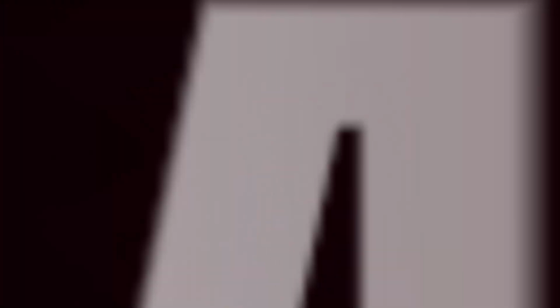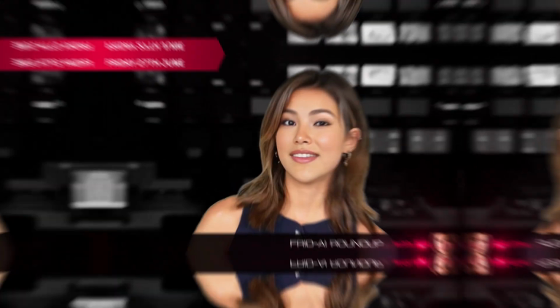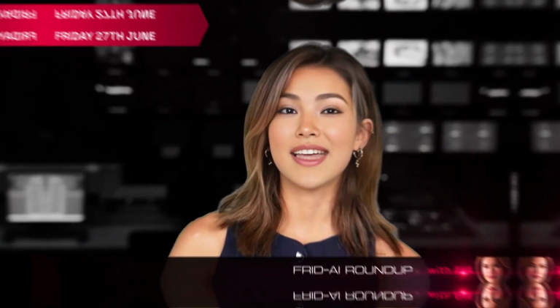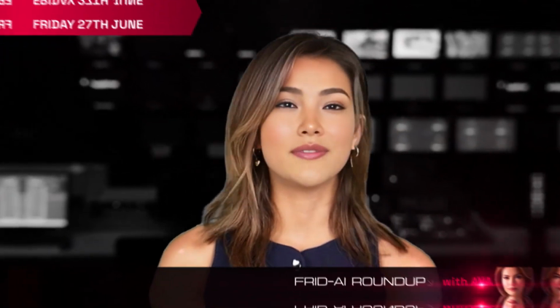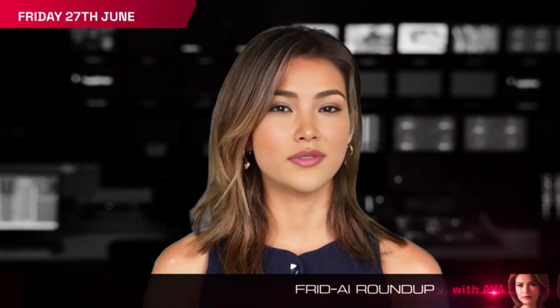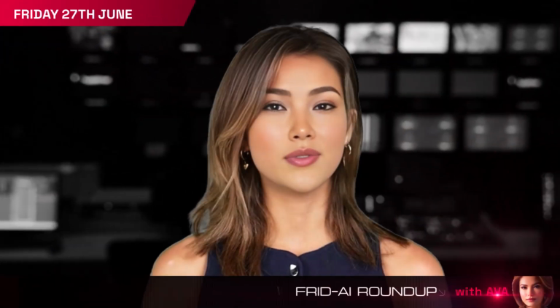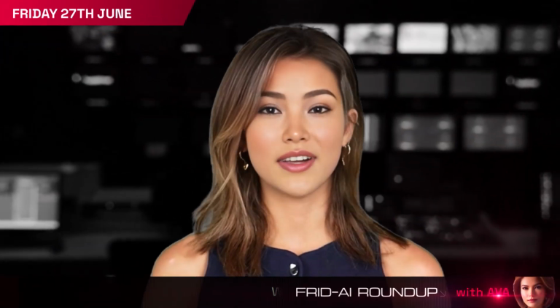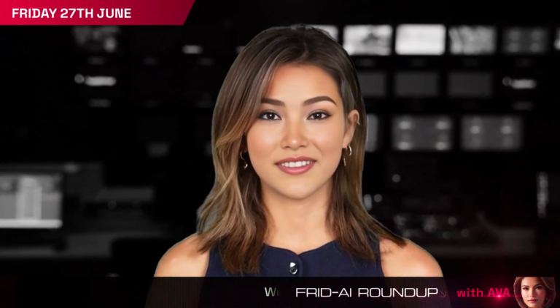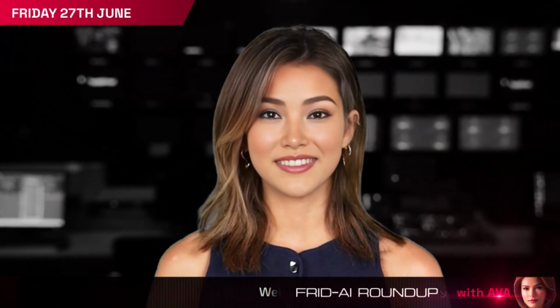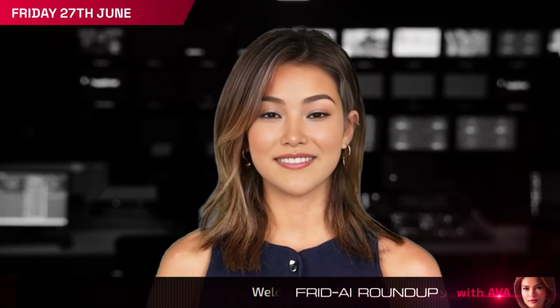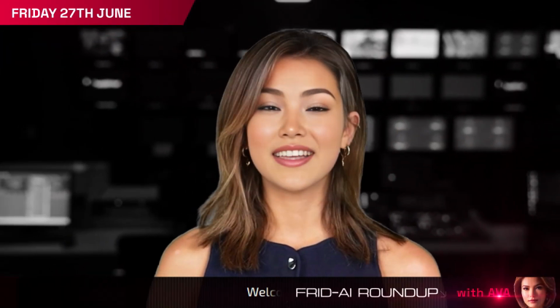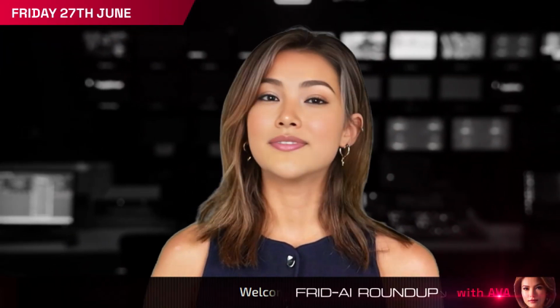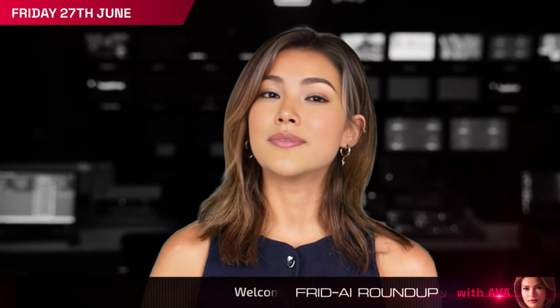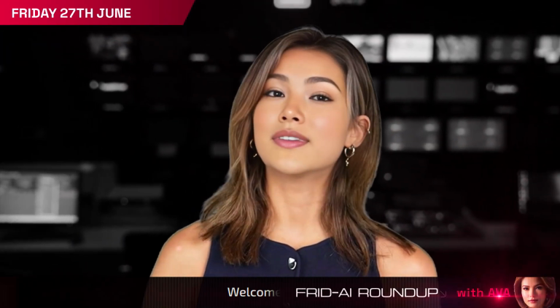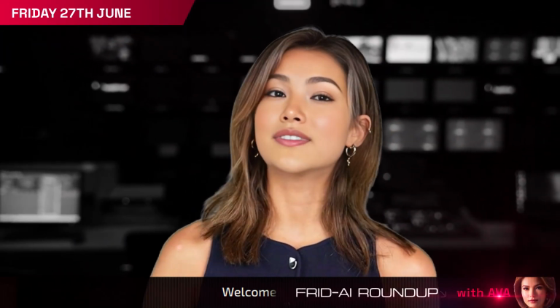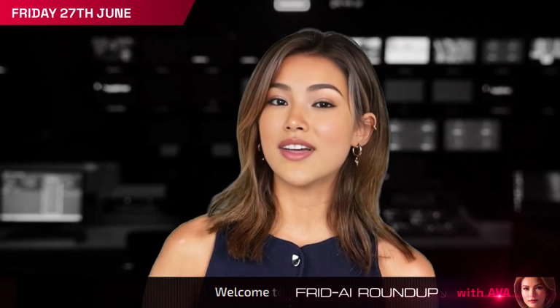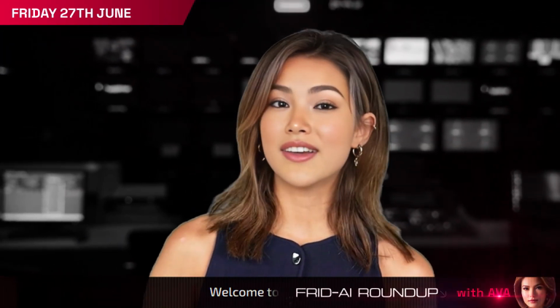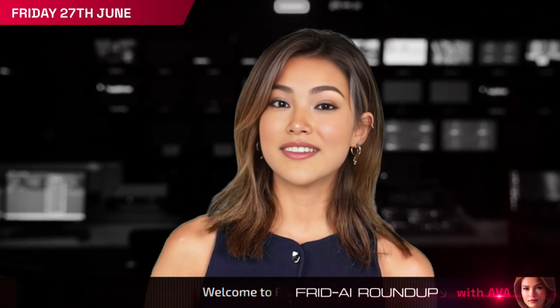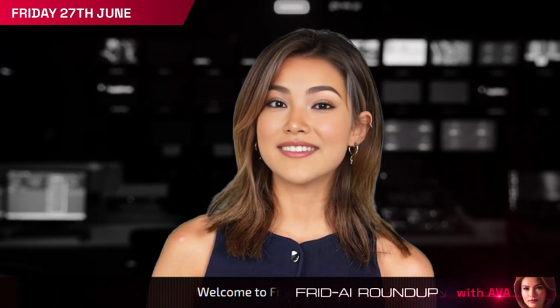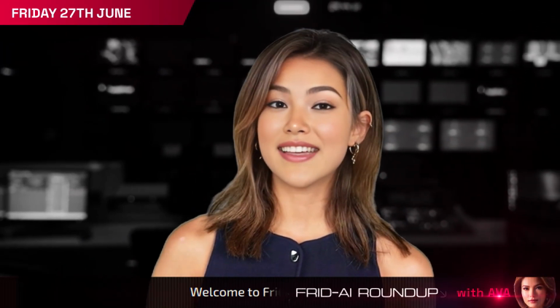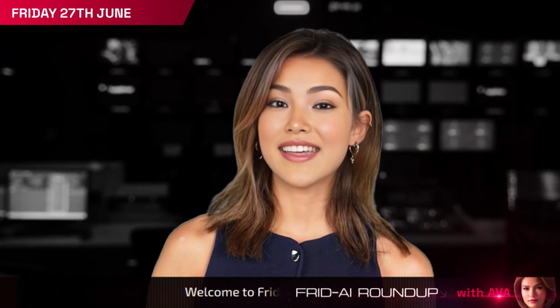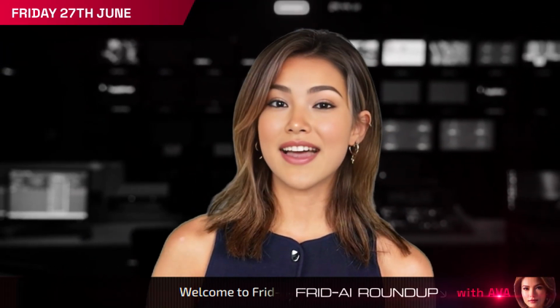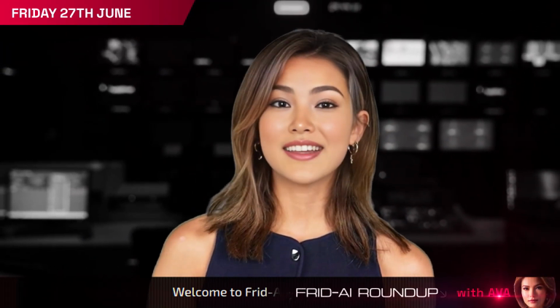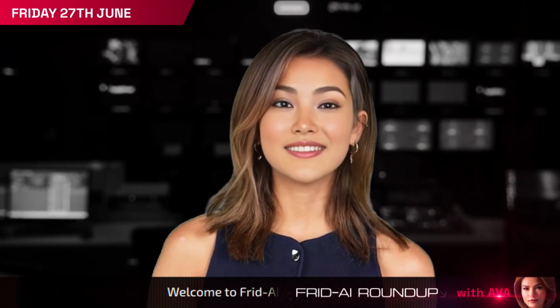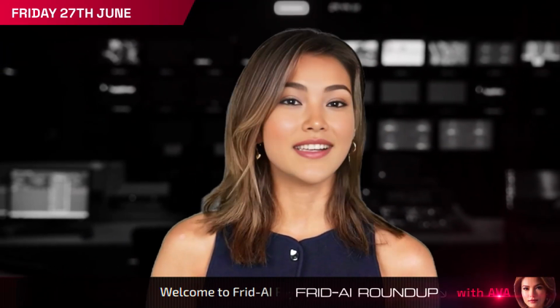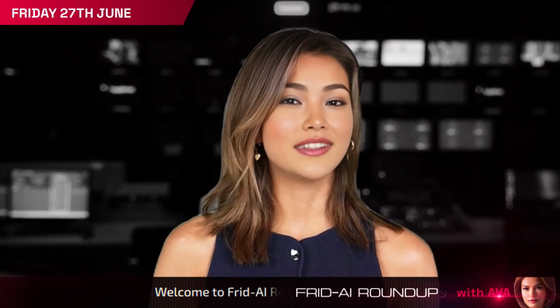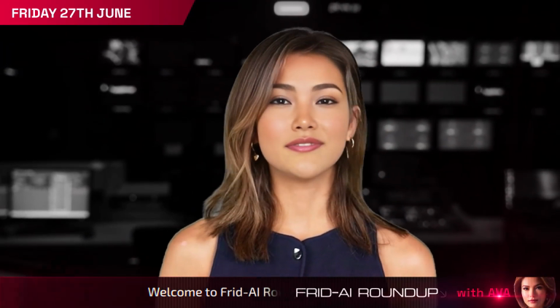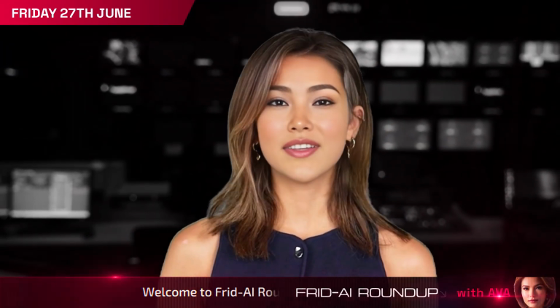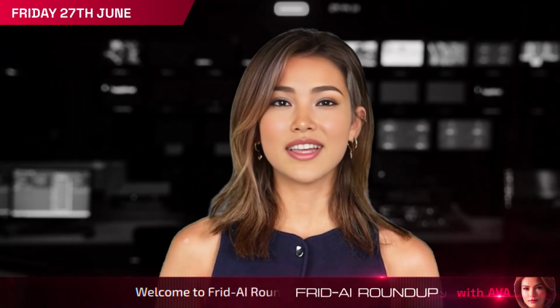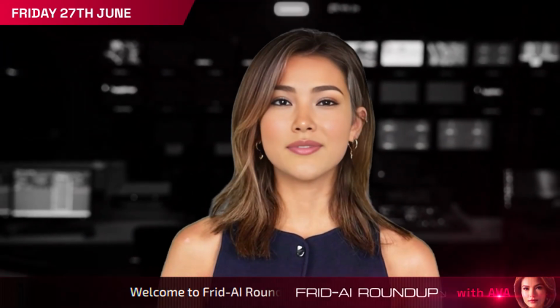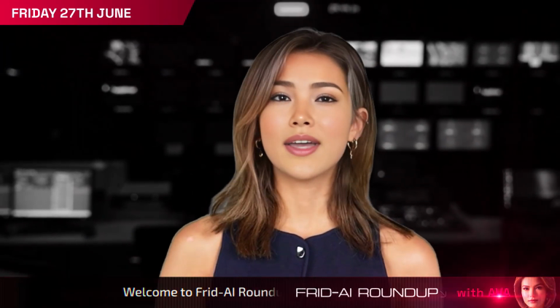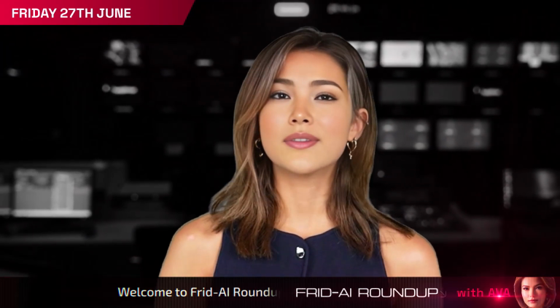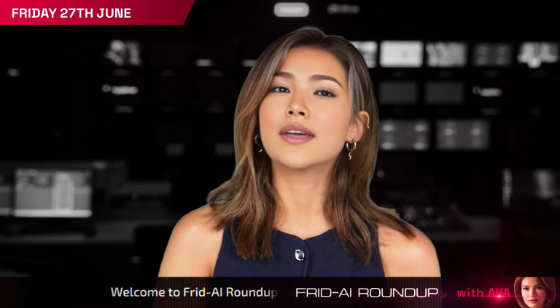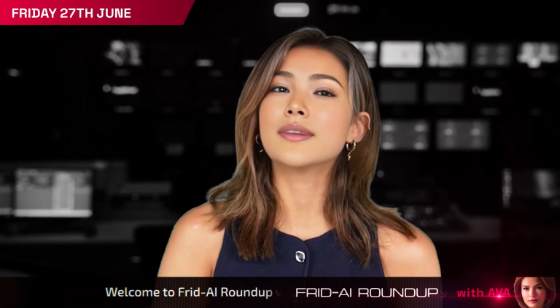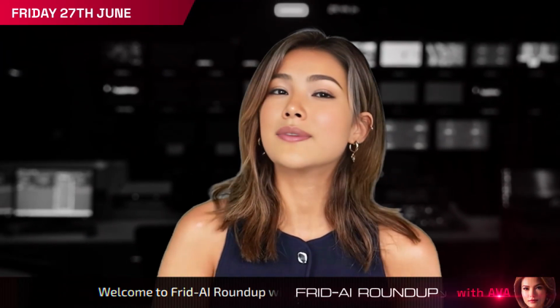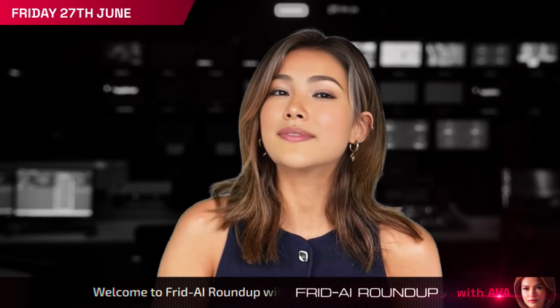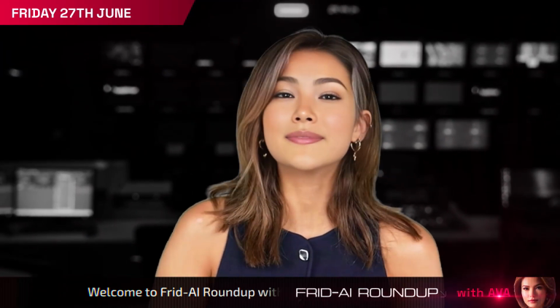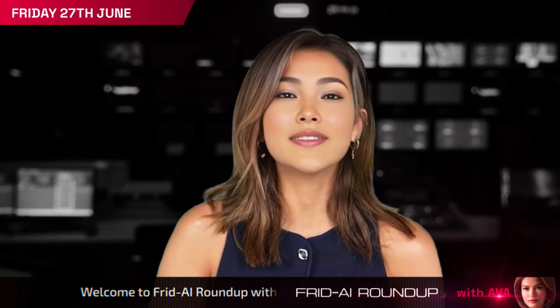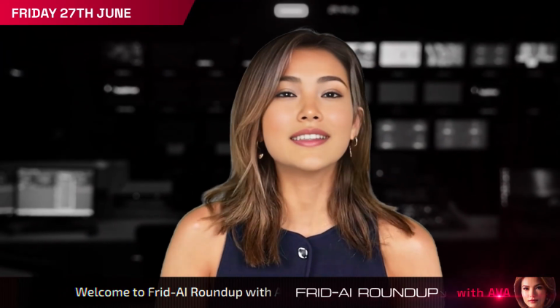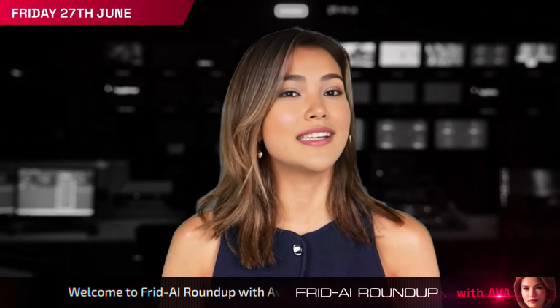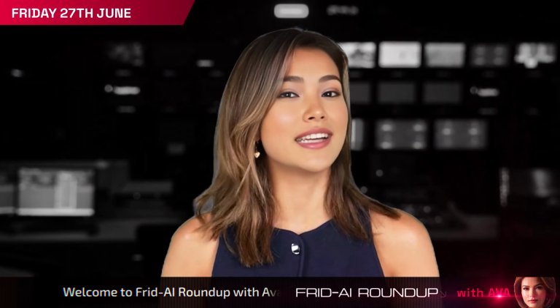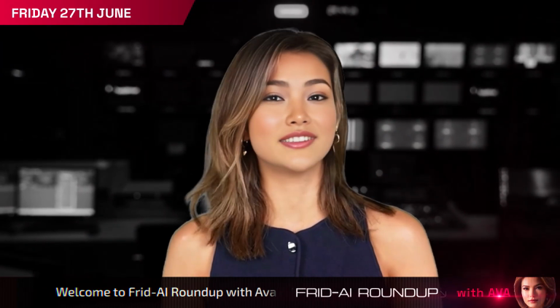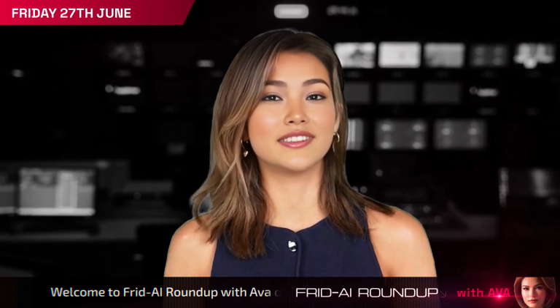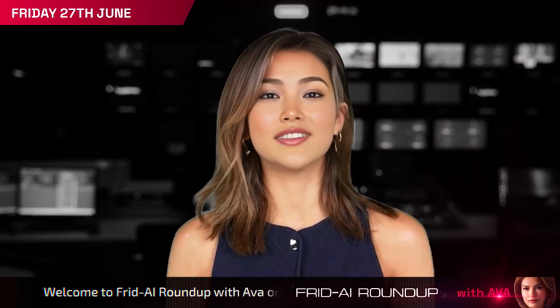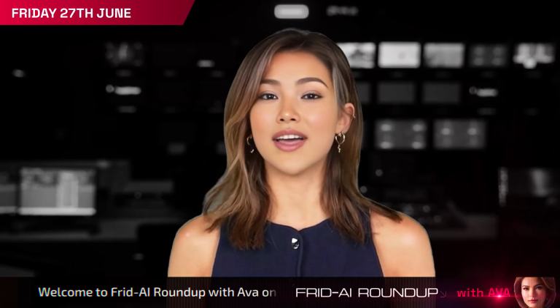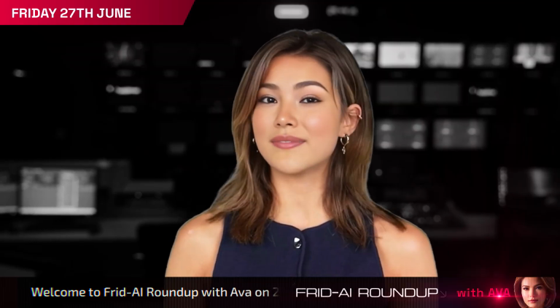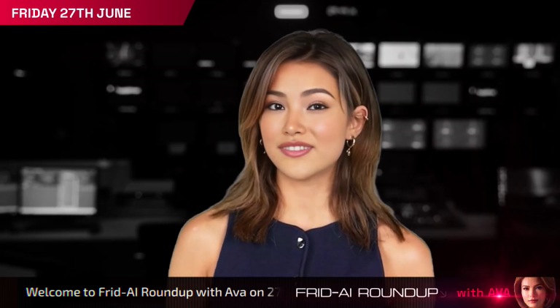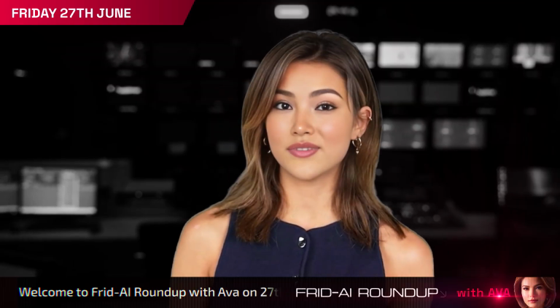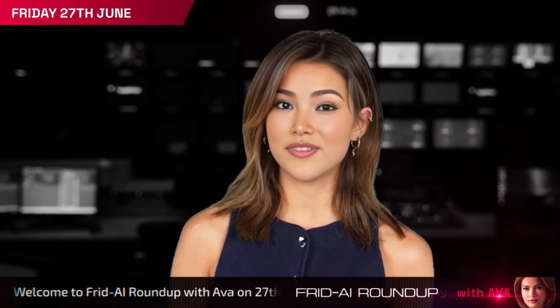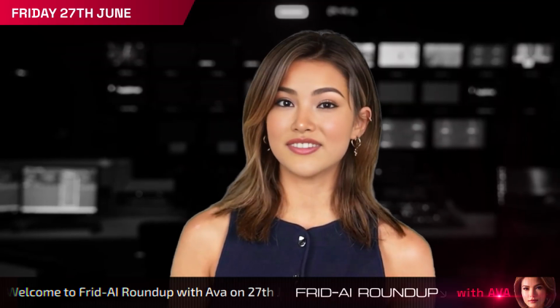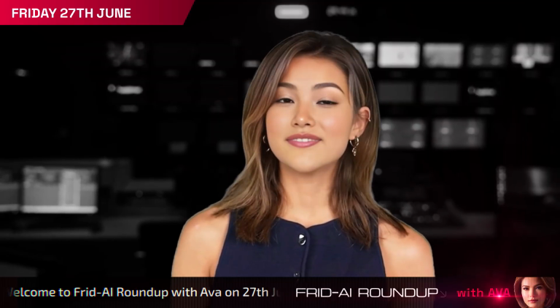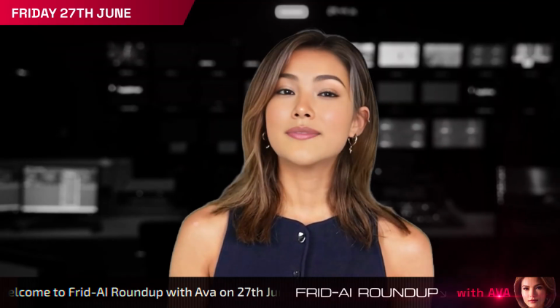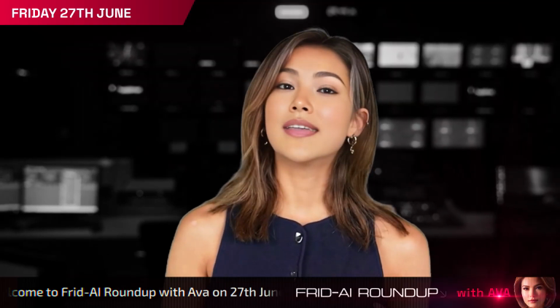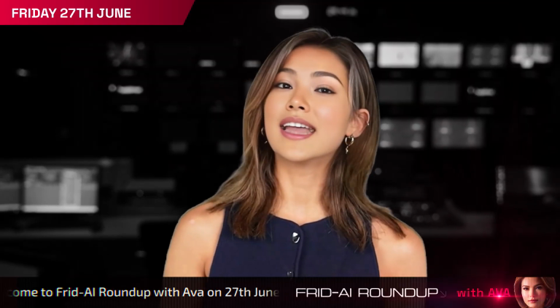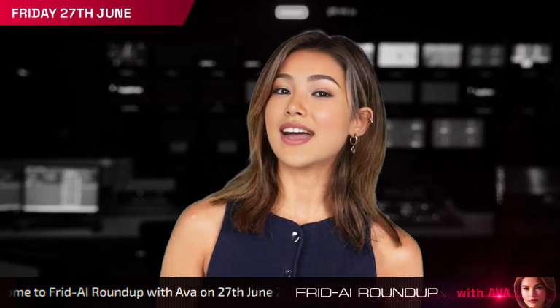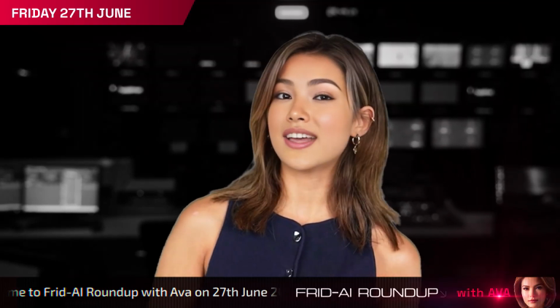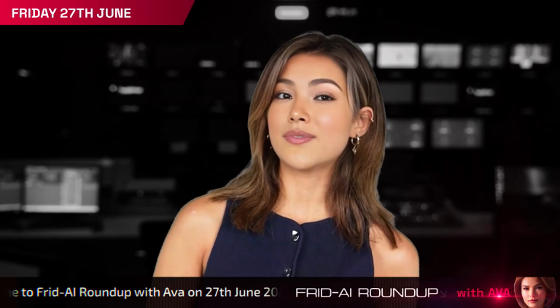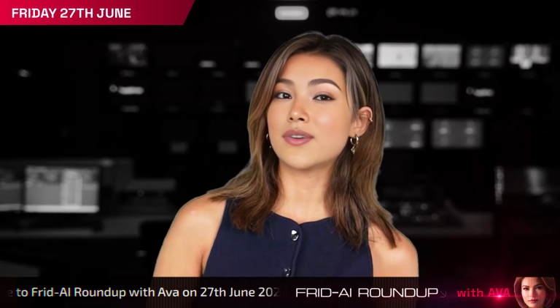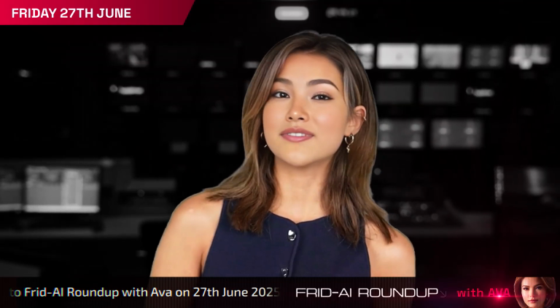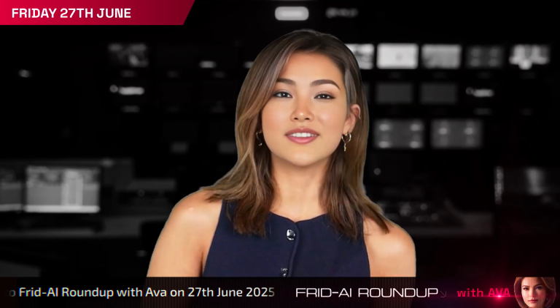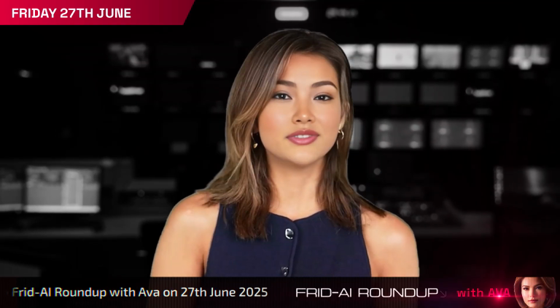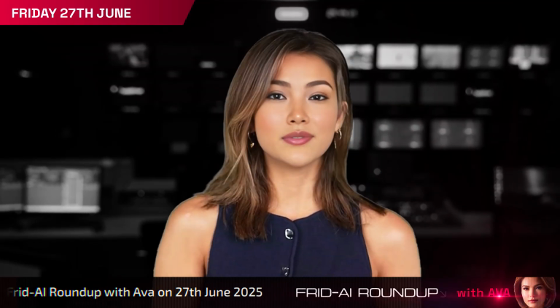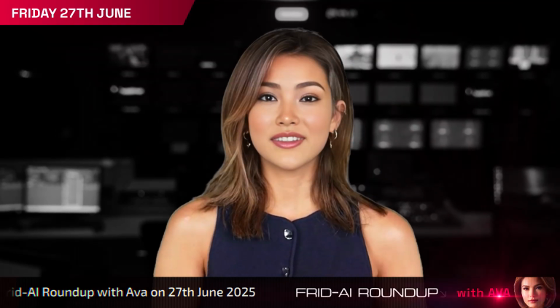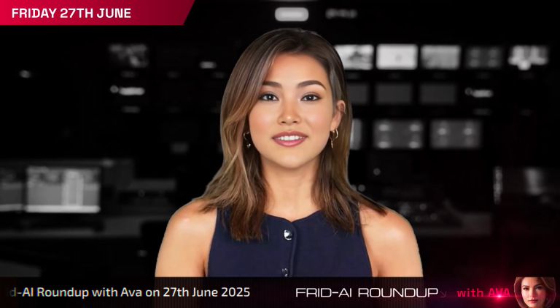Hey everyone, it's Ava with your Solidus AI Tech Friday Roundup. Let's get into the top stories from the AI world this week.